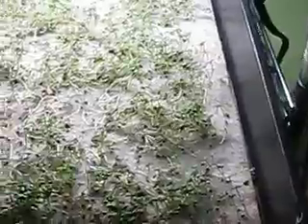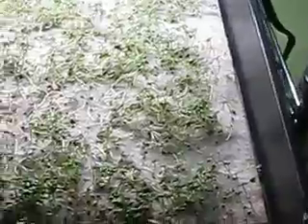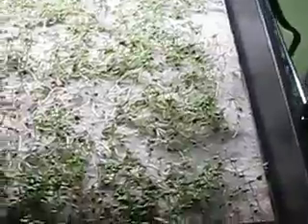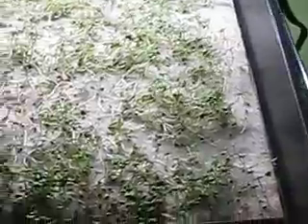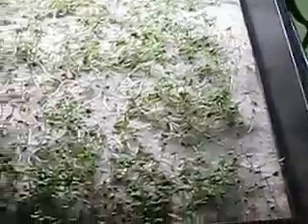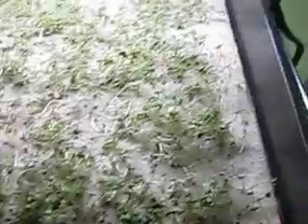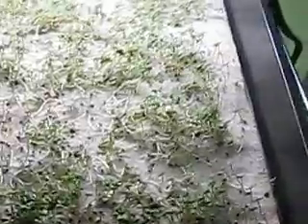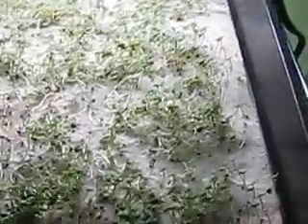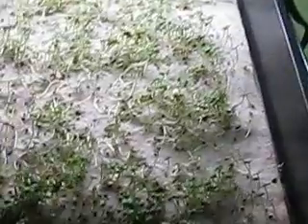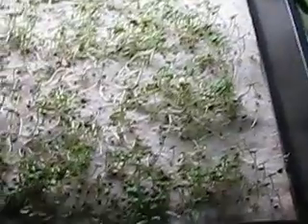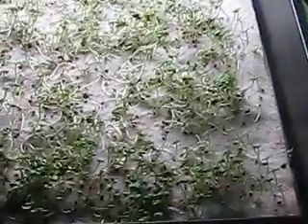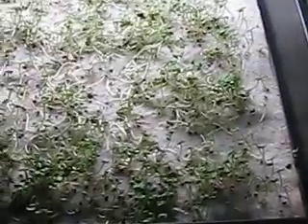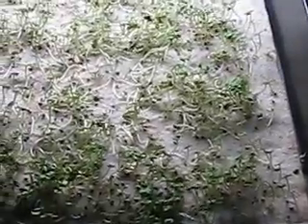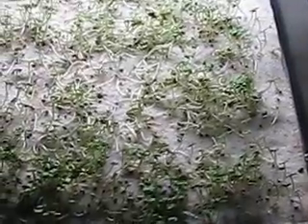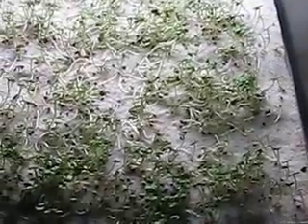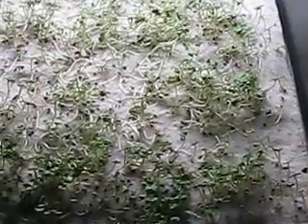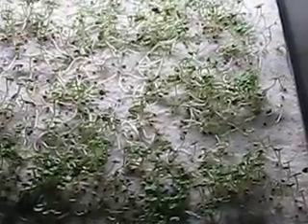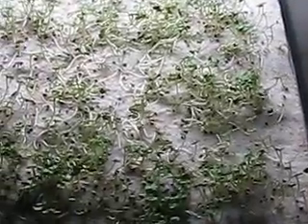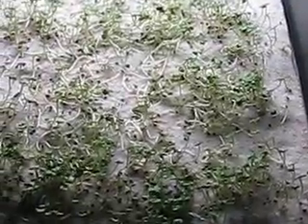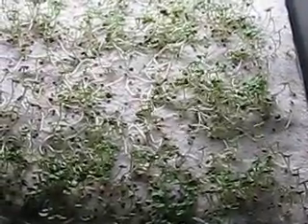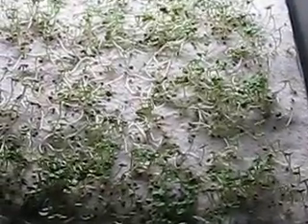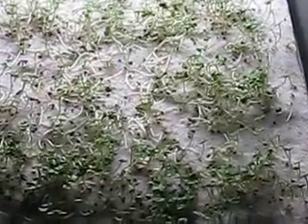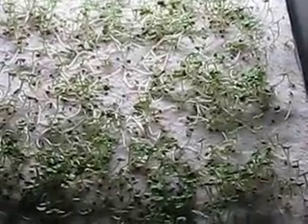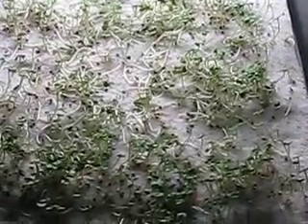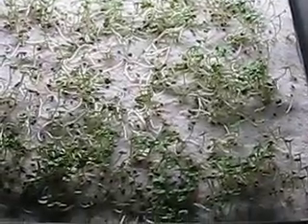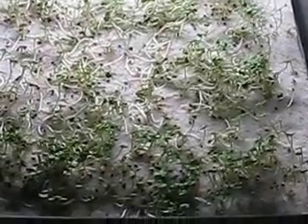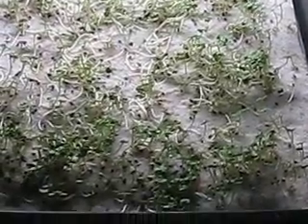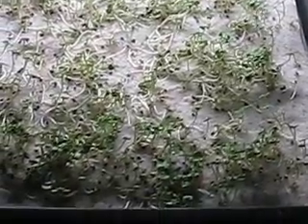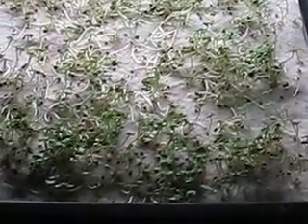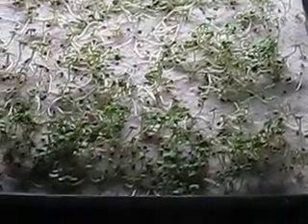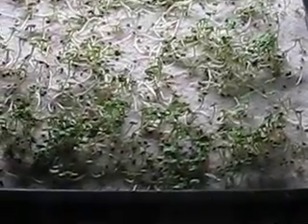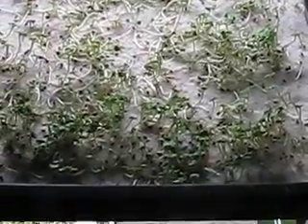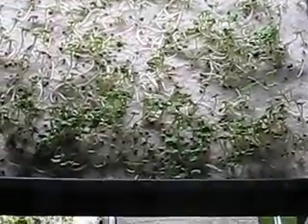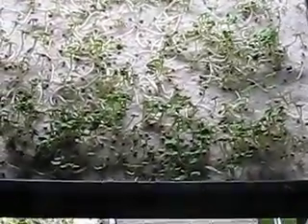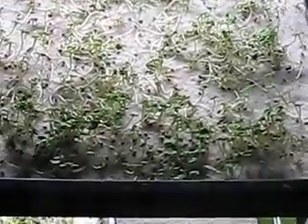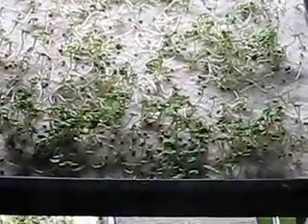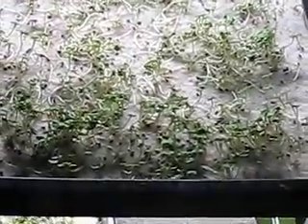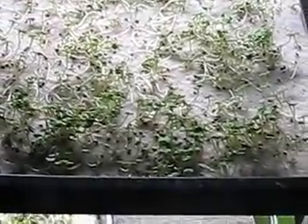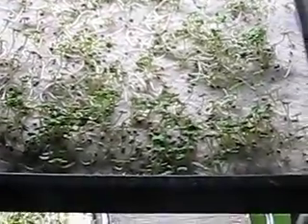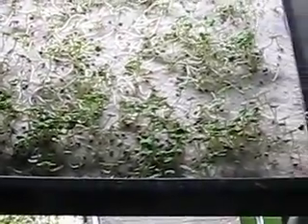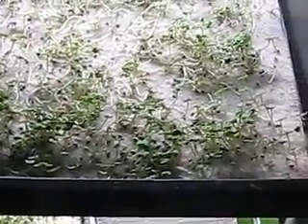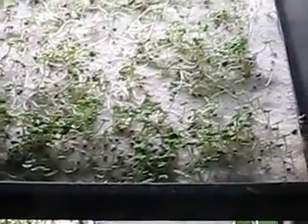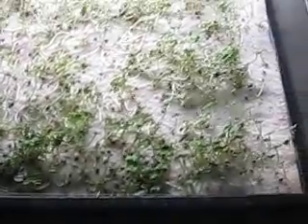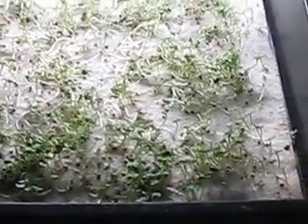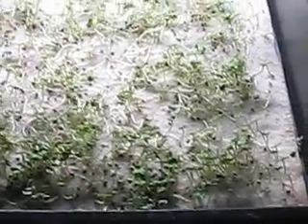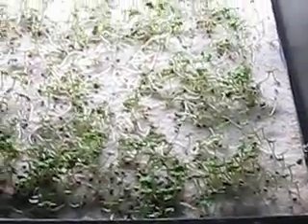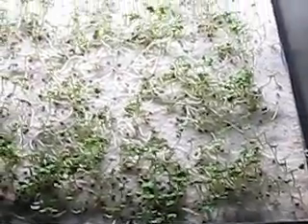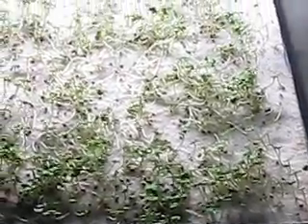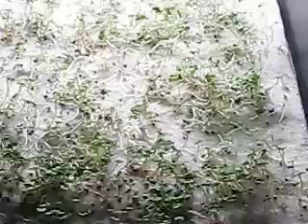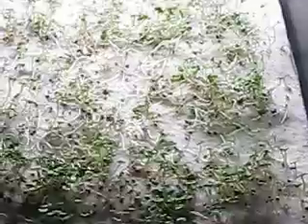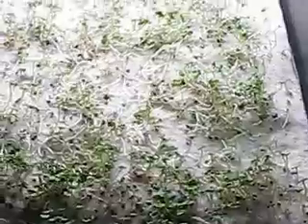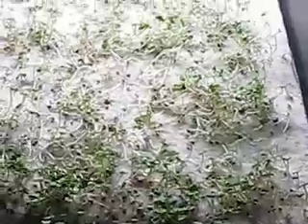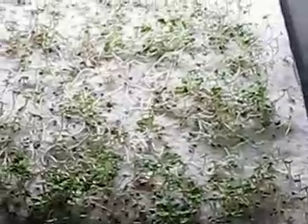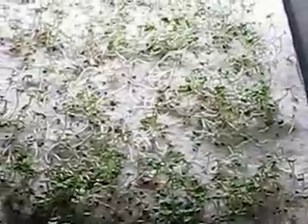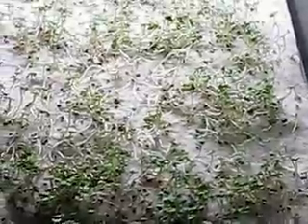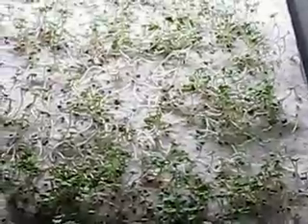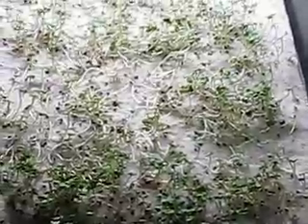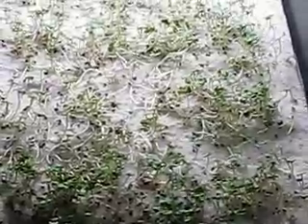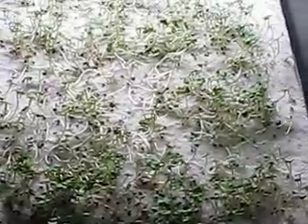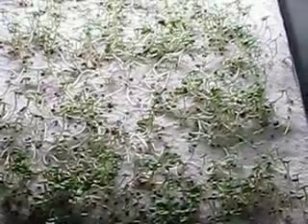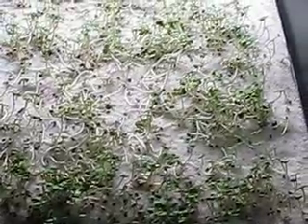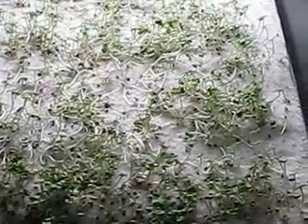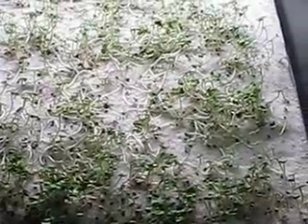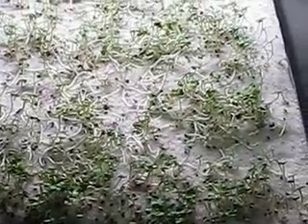These have been here for like four weeks and they haven't produced their true leaves yet. Basil.